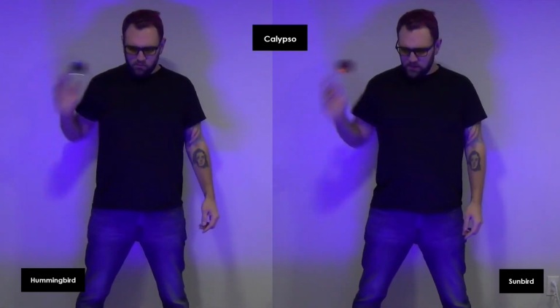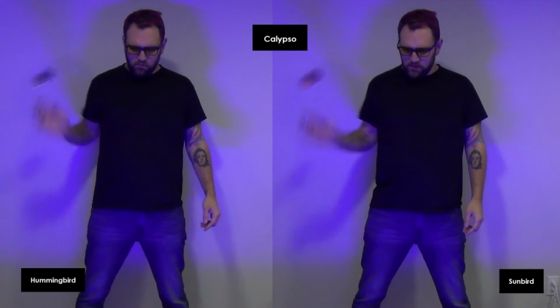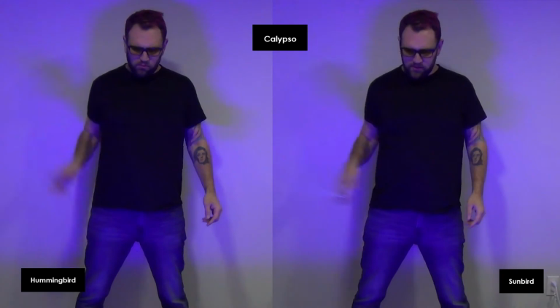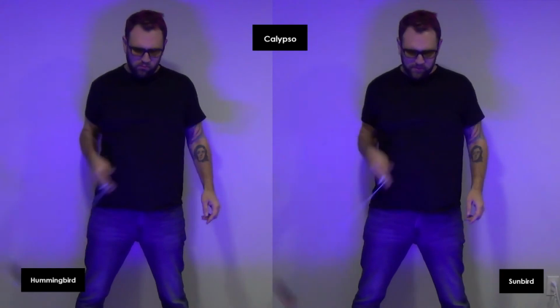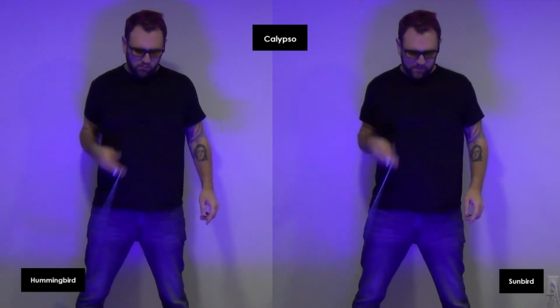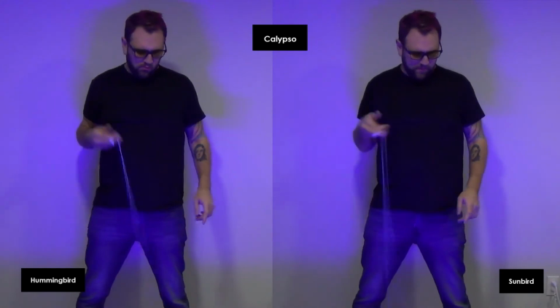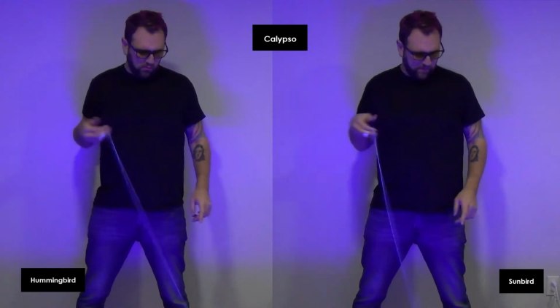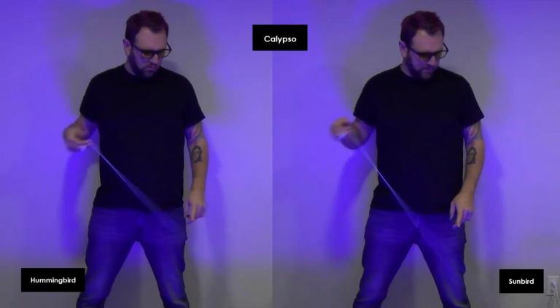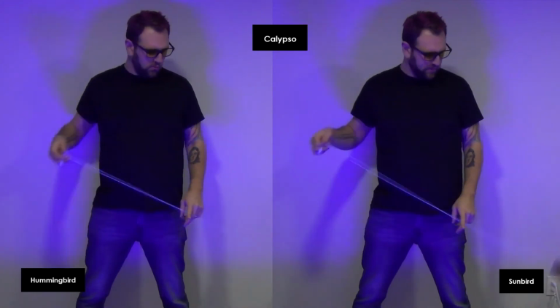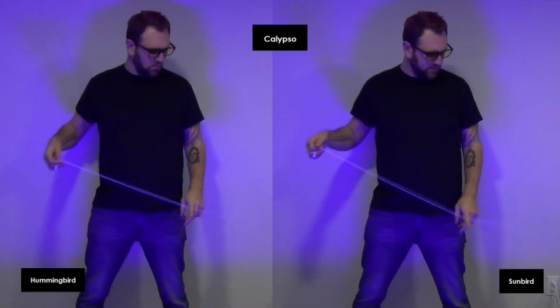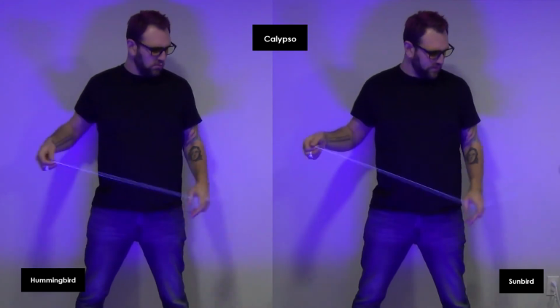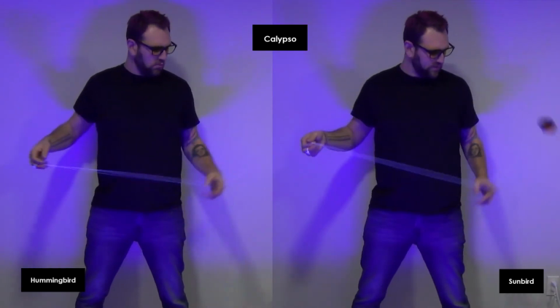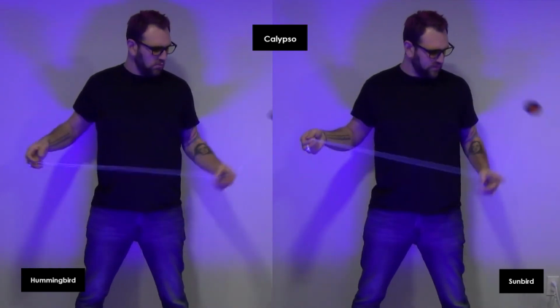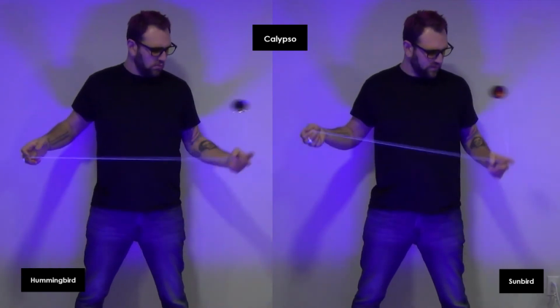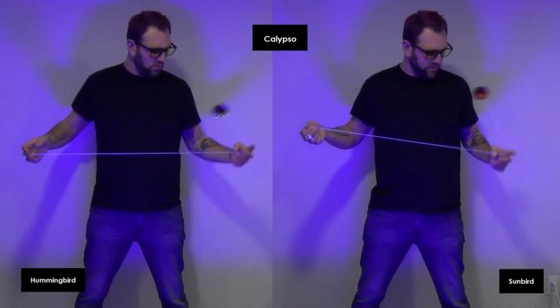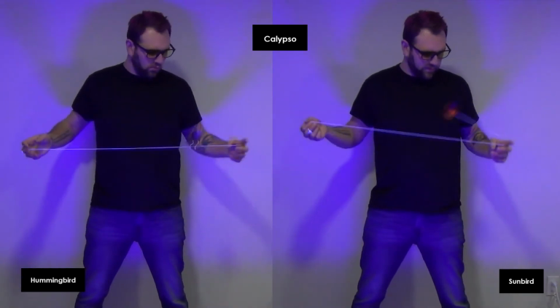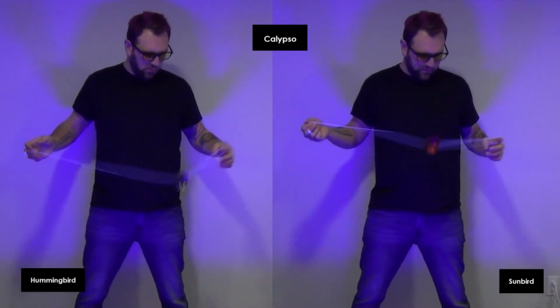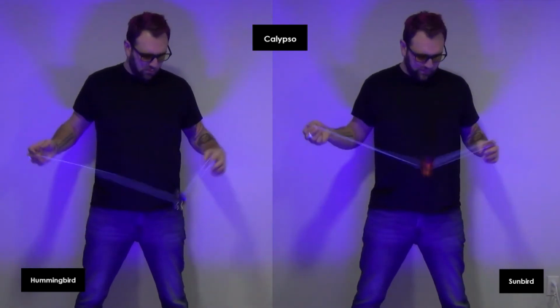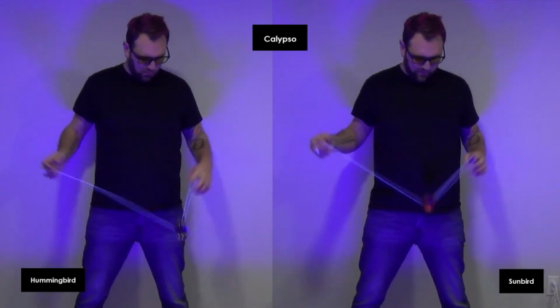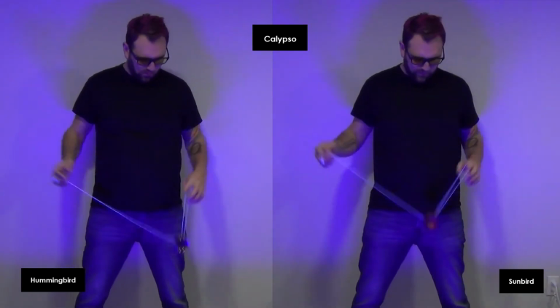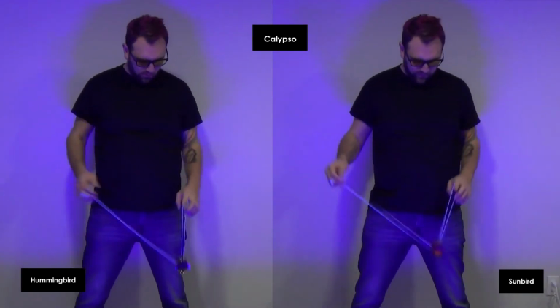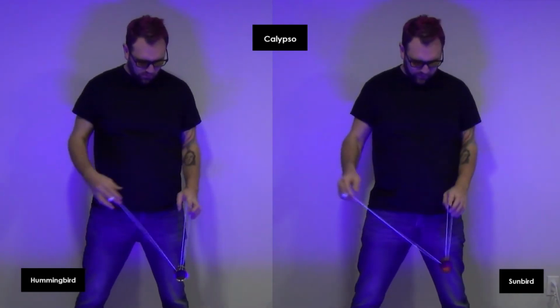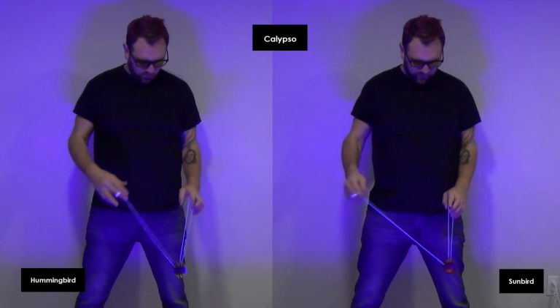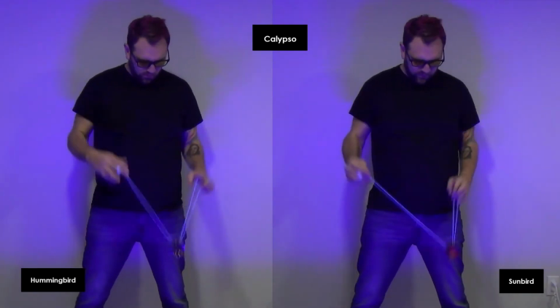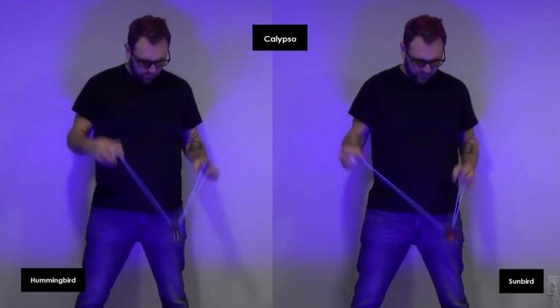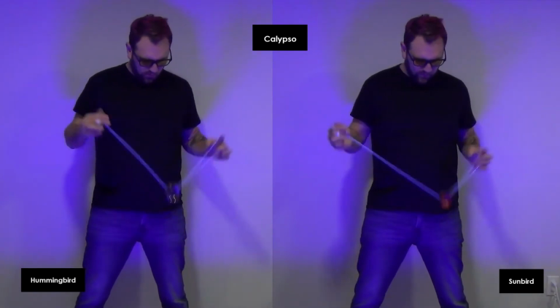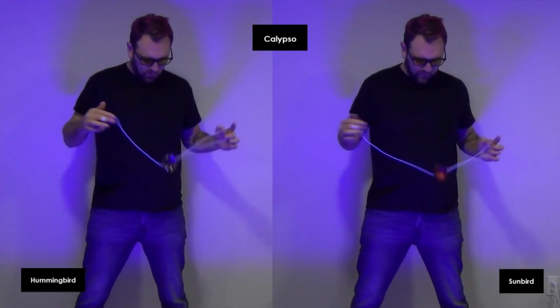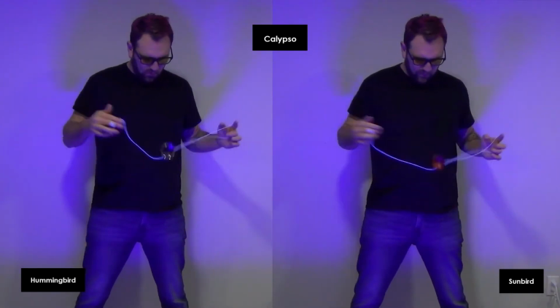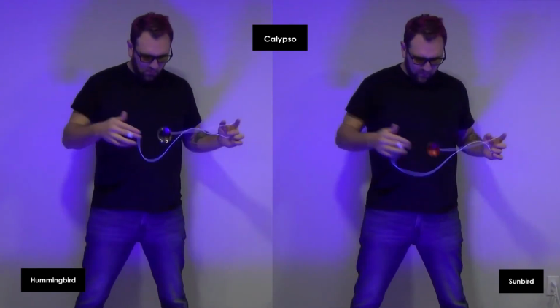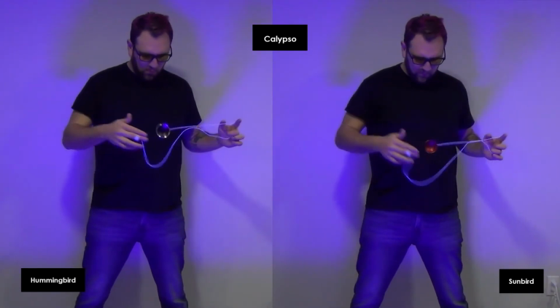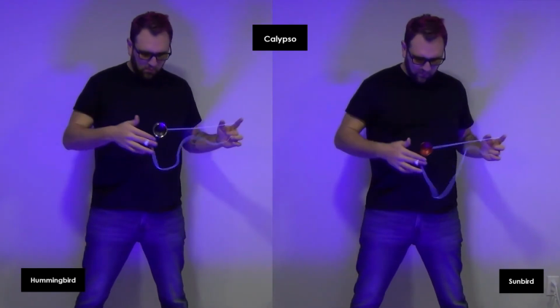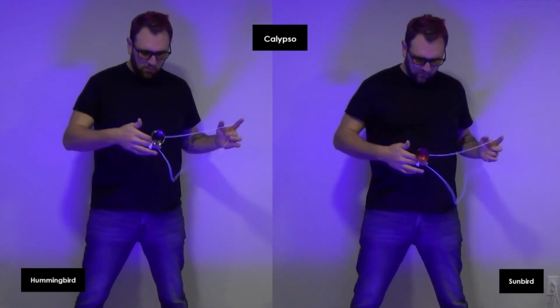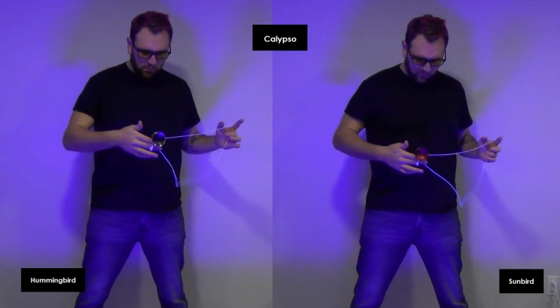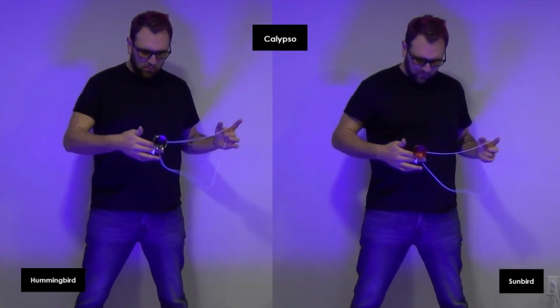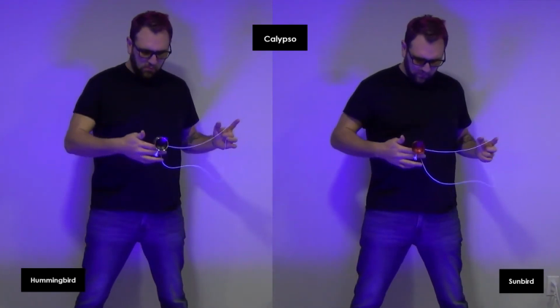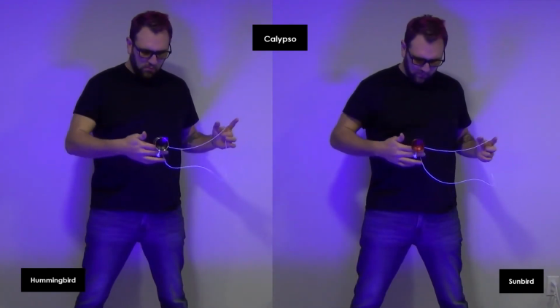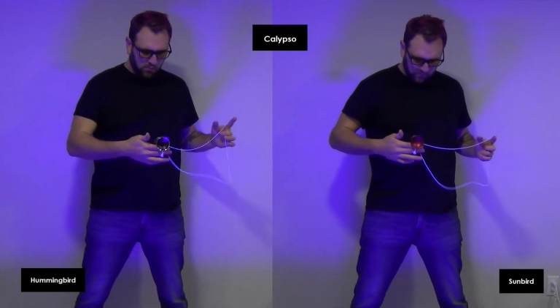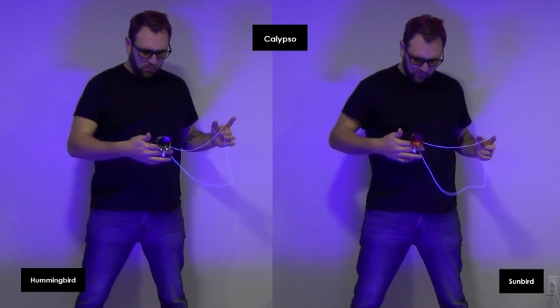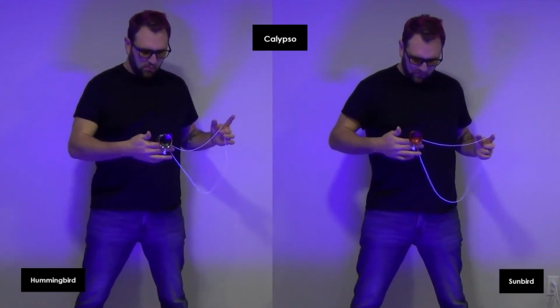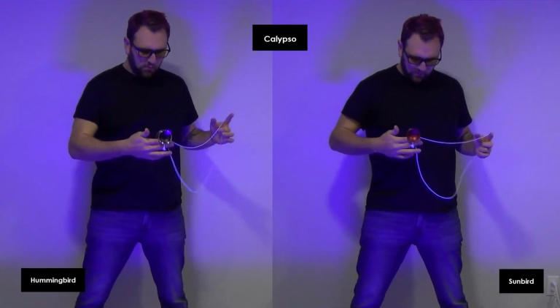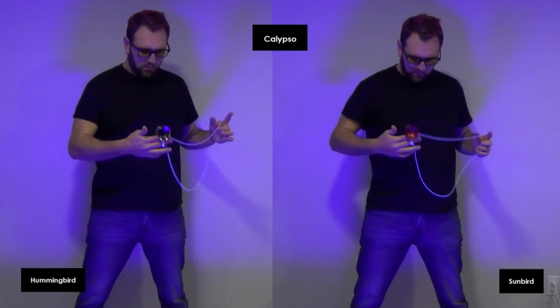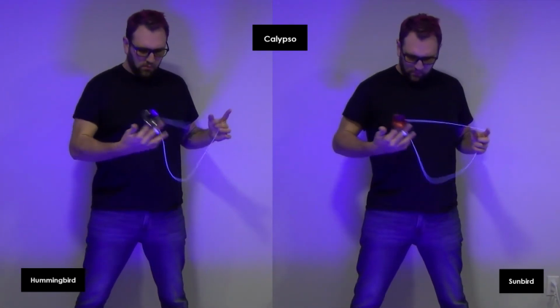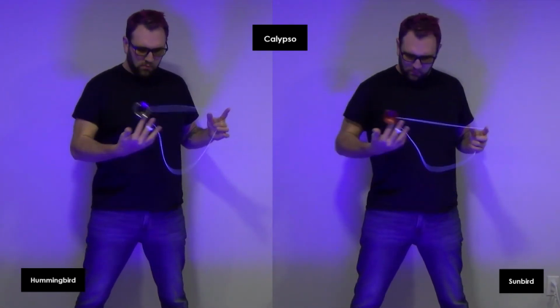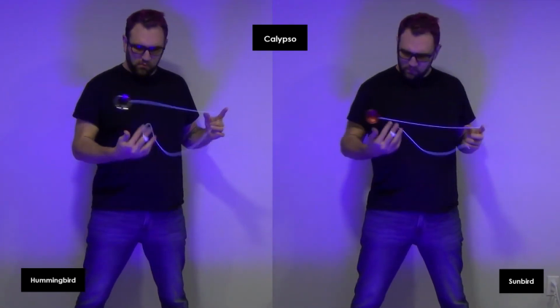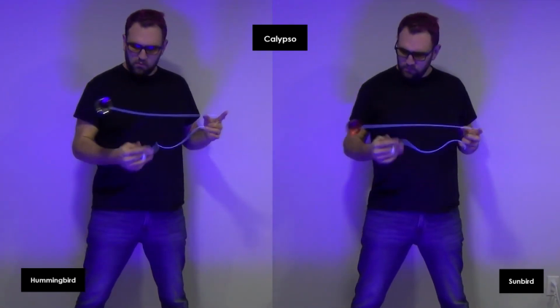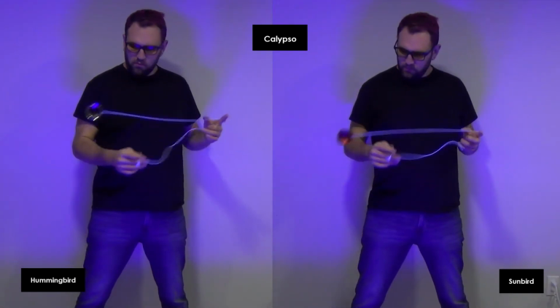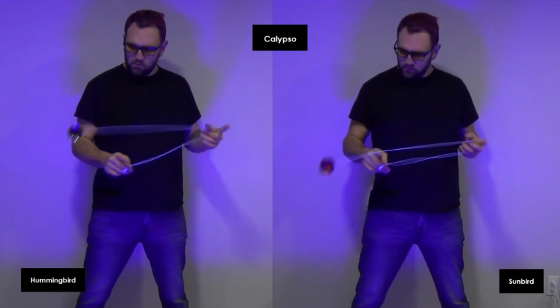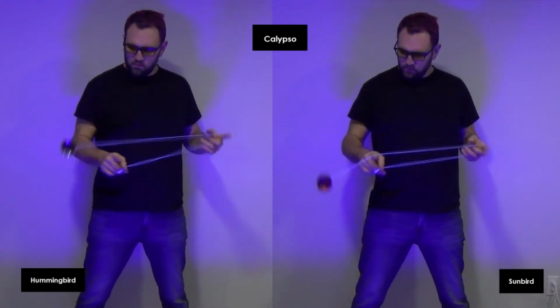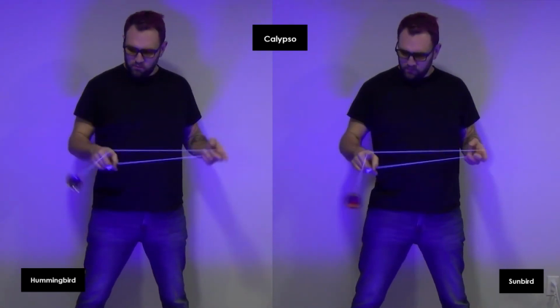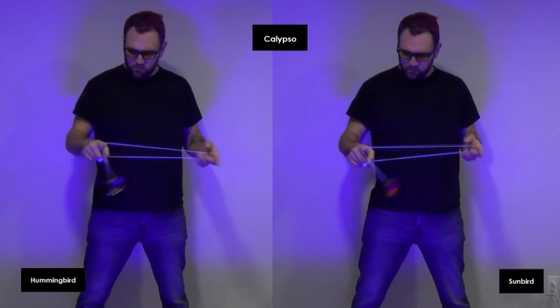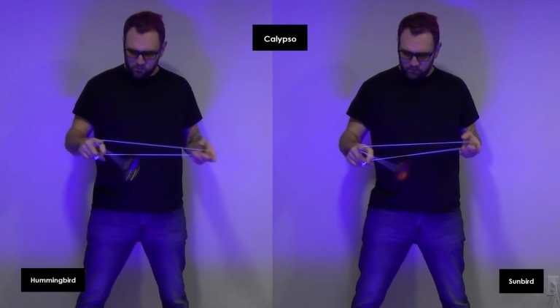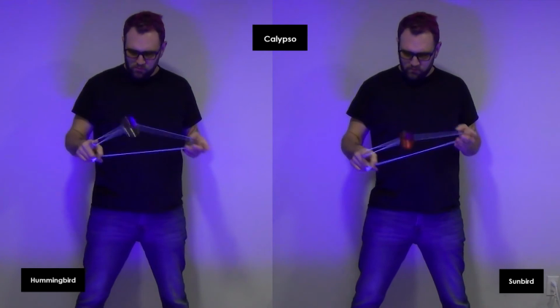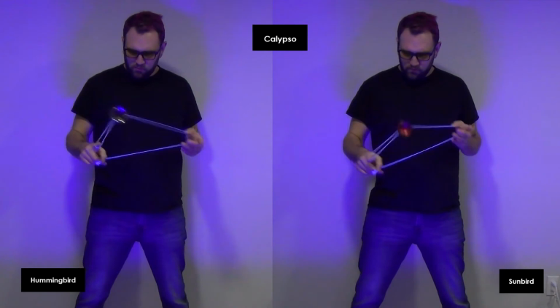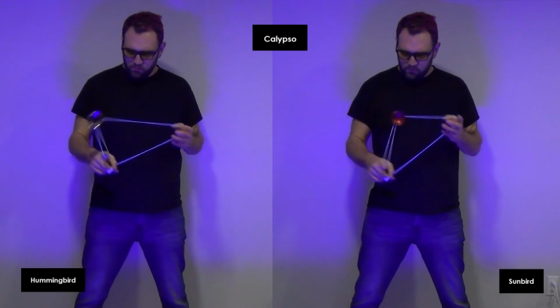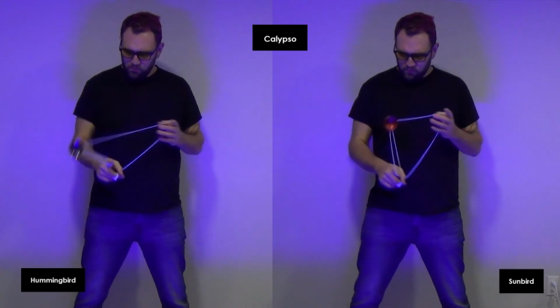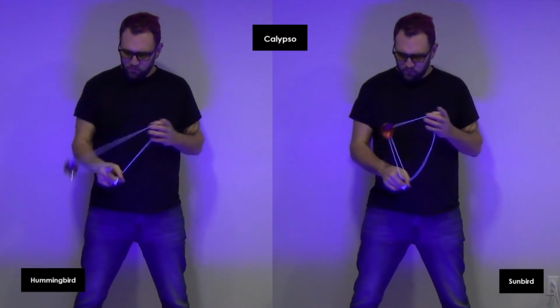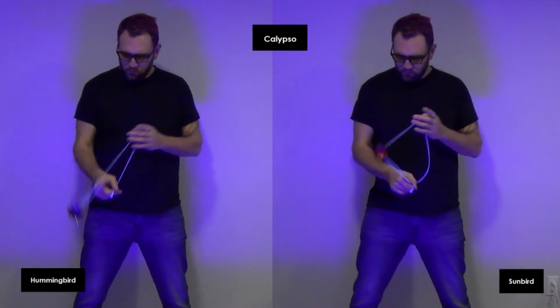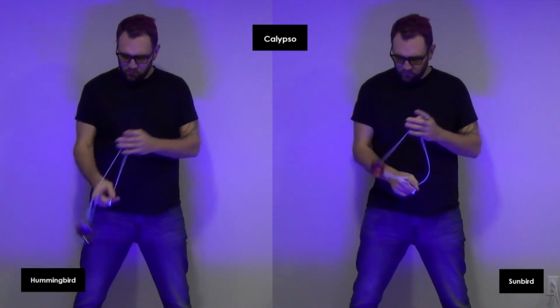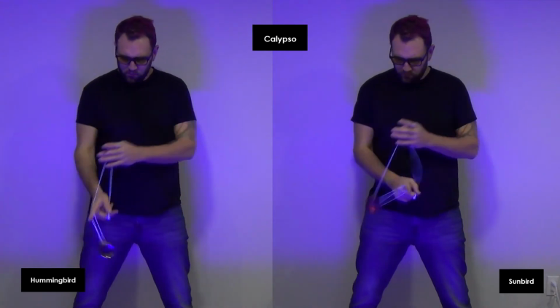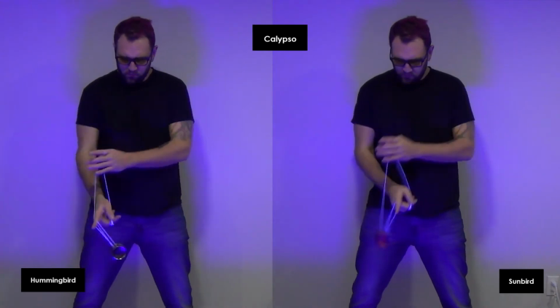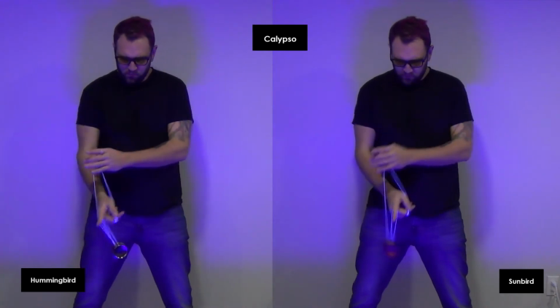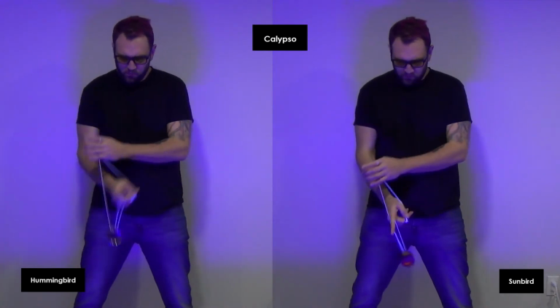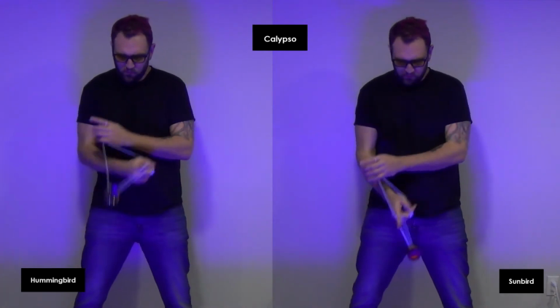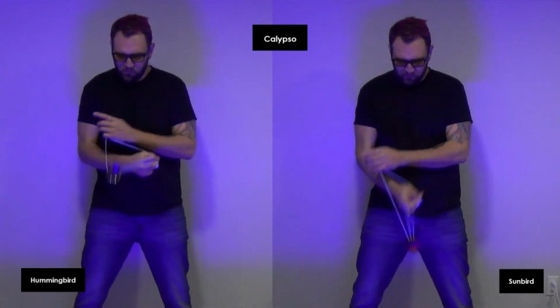The finish is great for grinds, but the design causes there to be a good amount of friction. The Hummingbird handles this better with the increased stability.